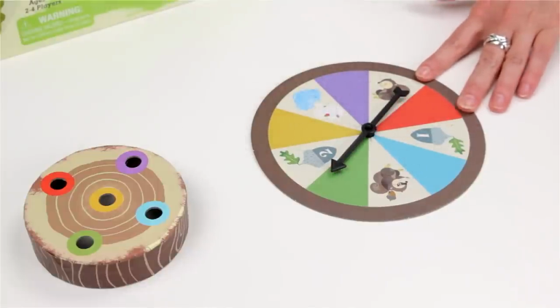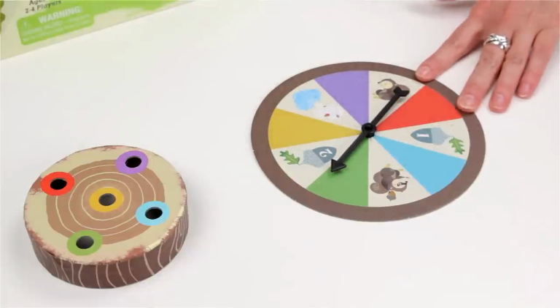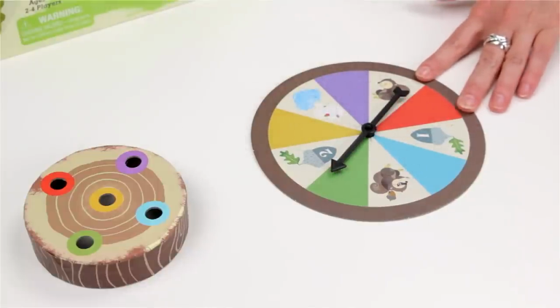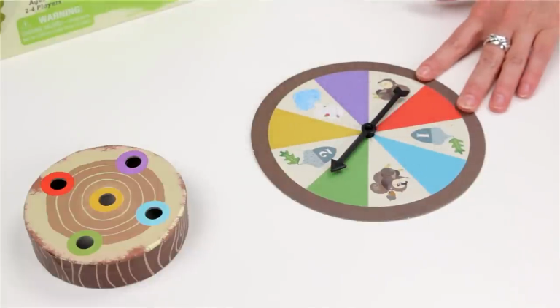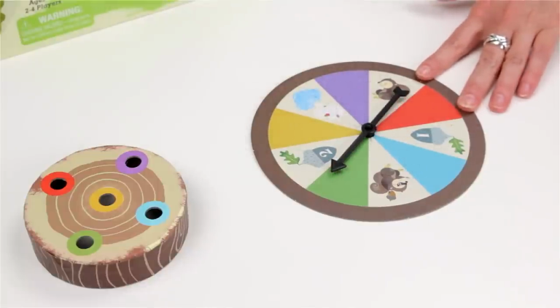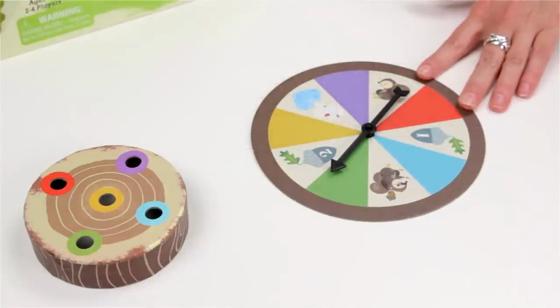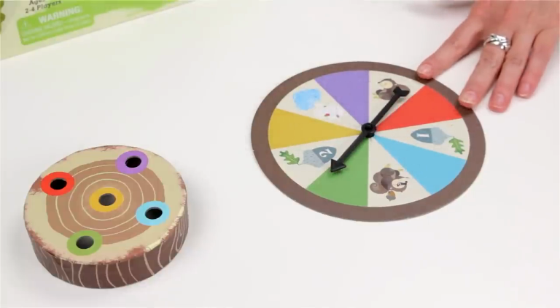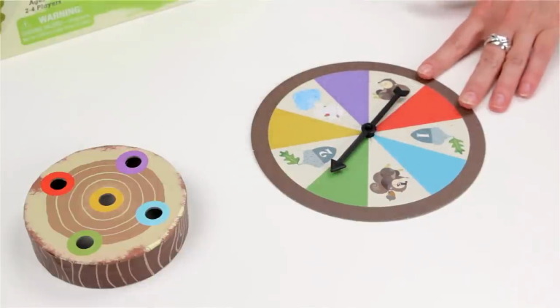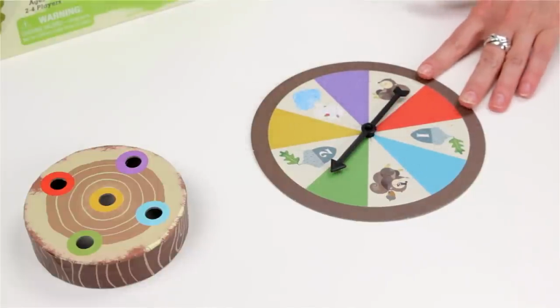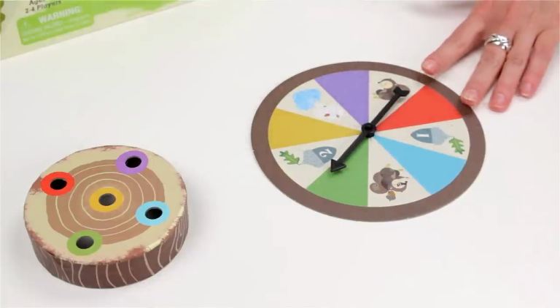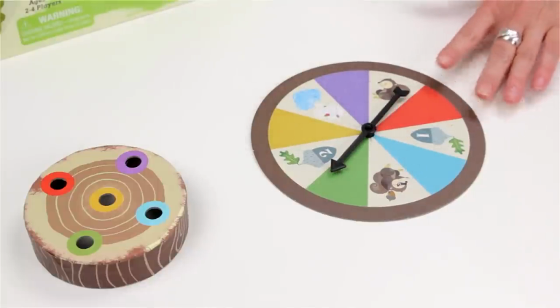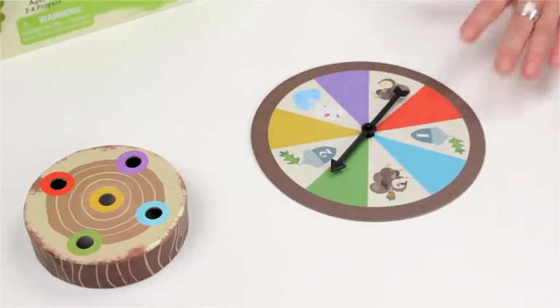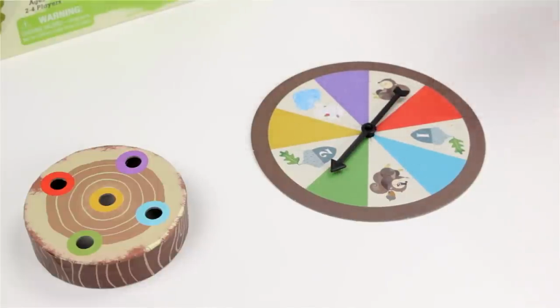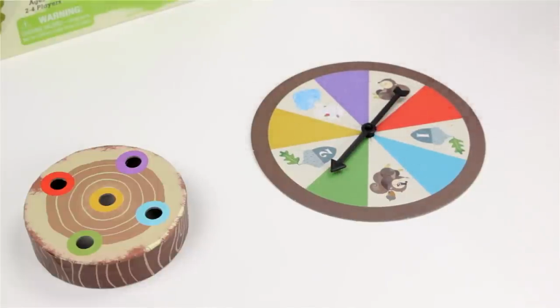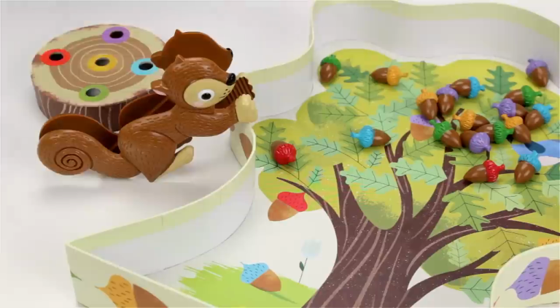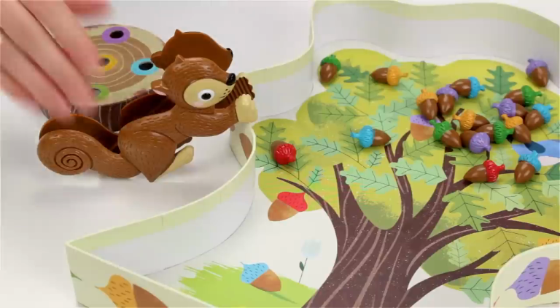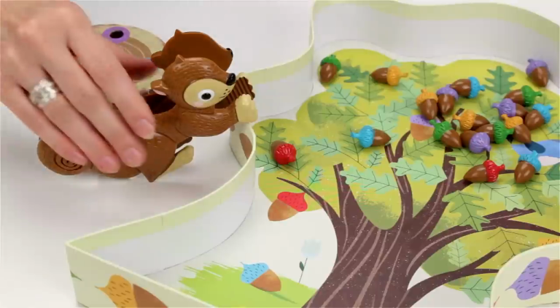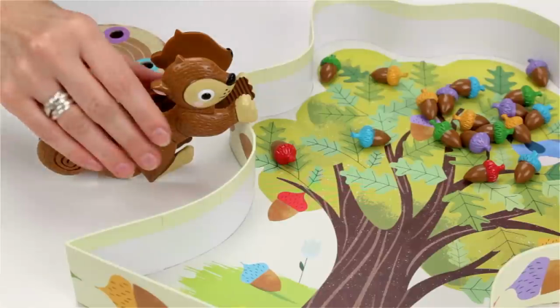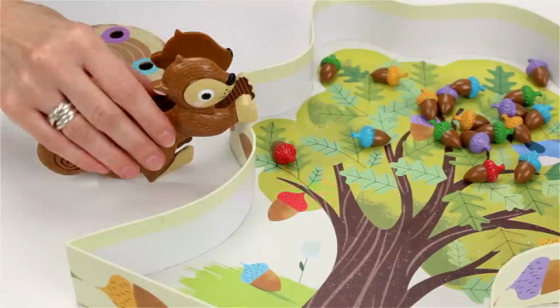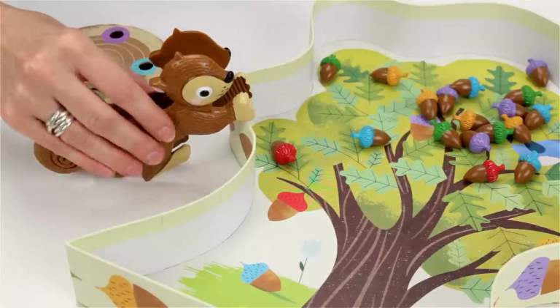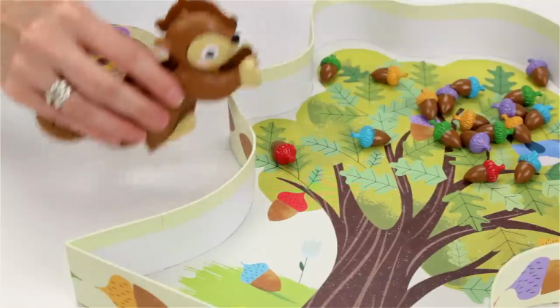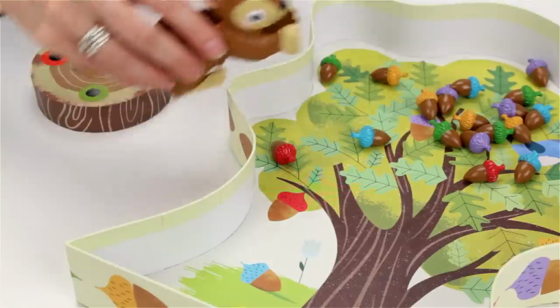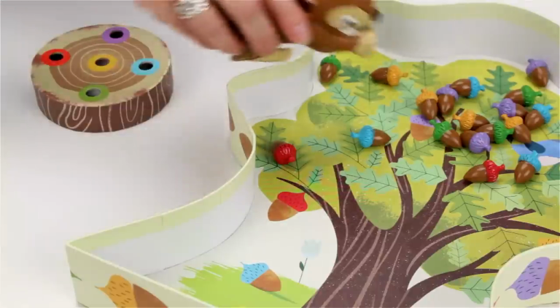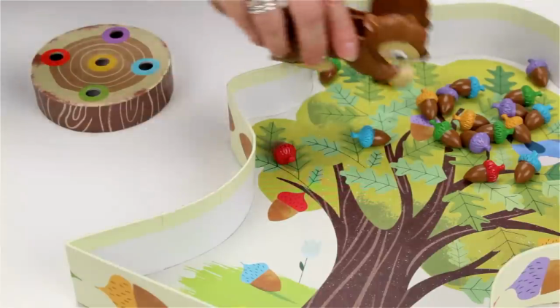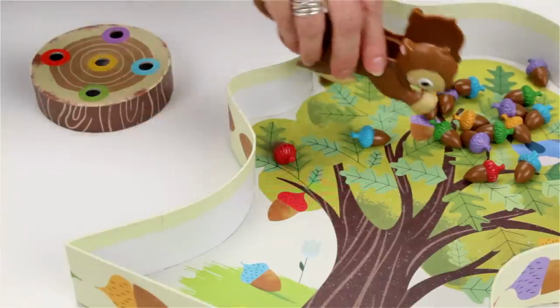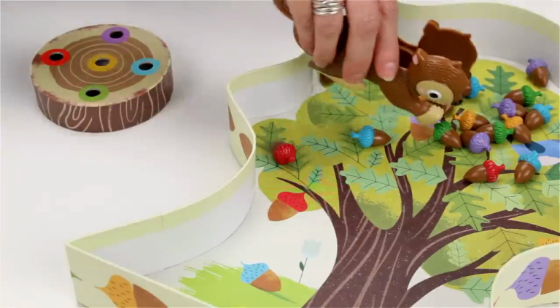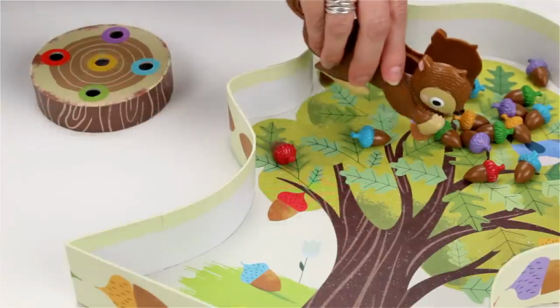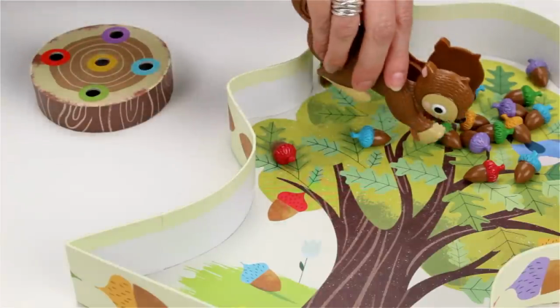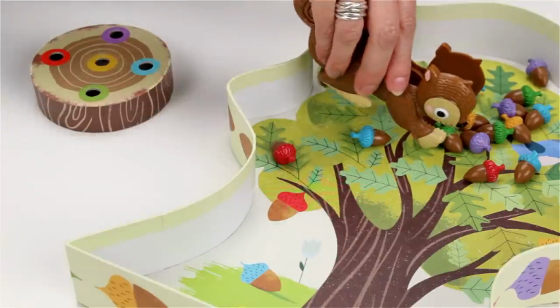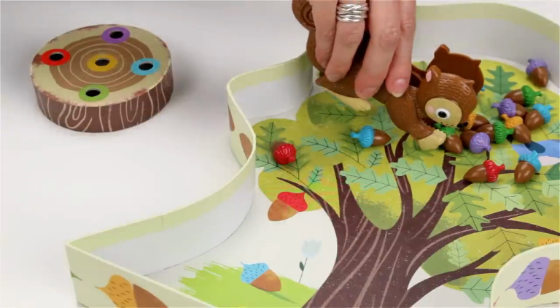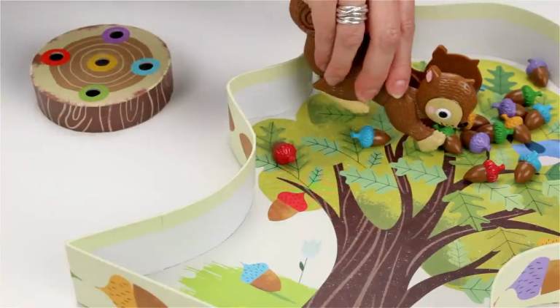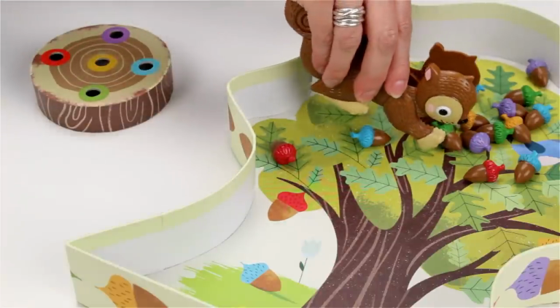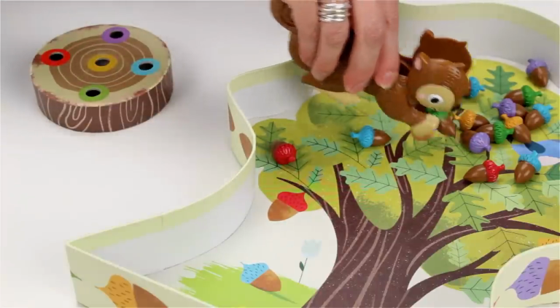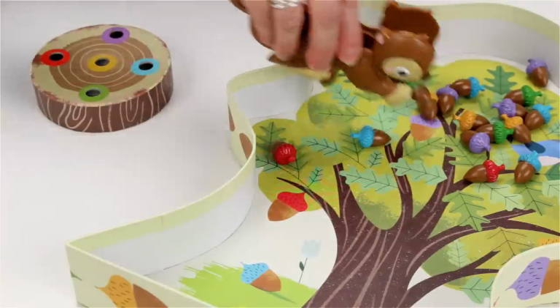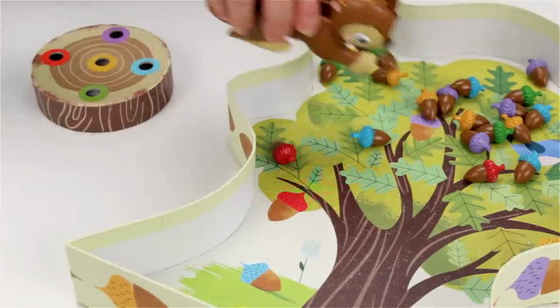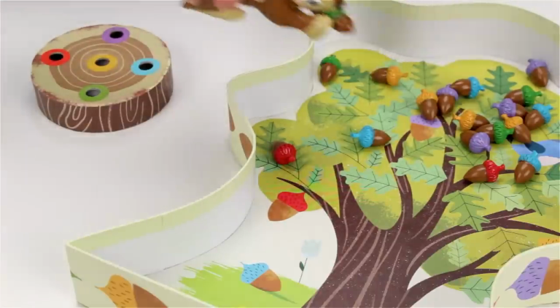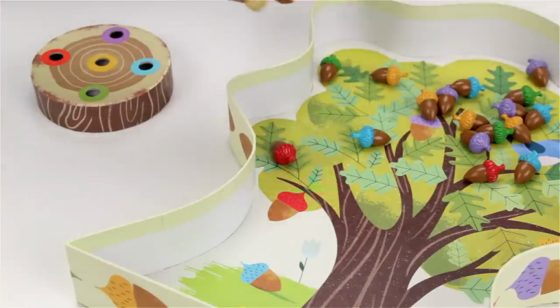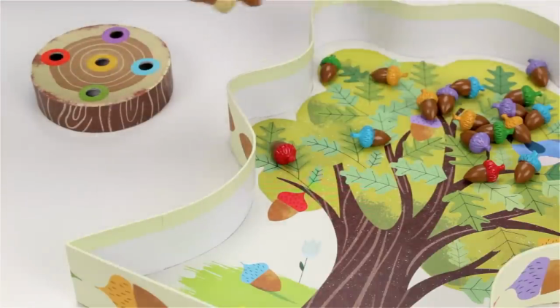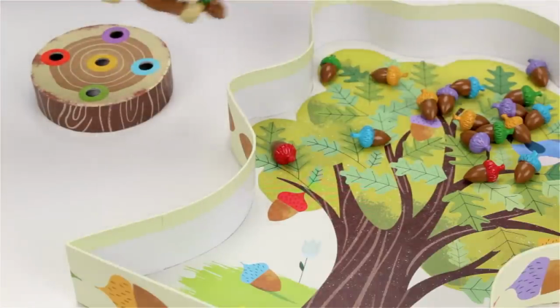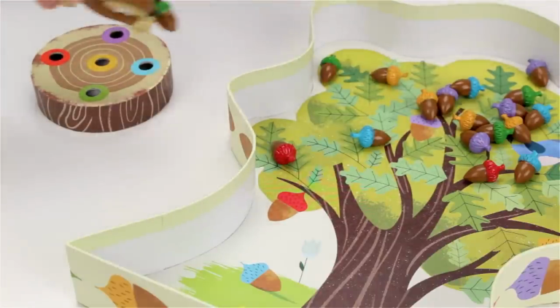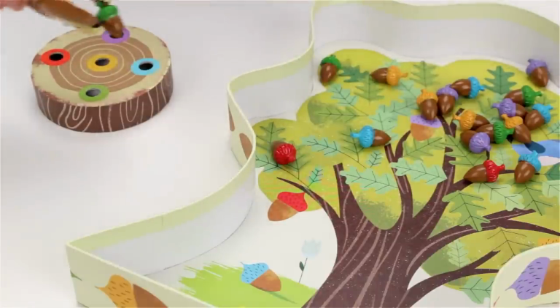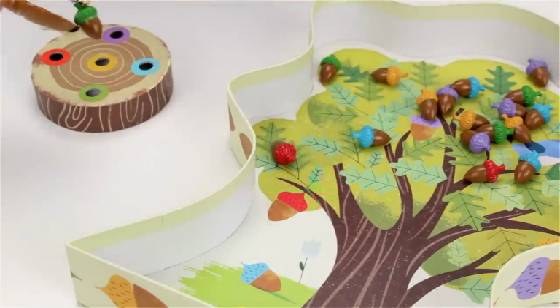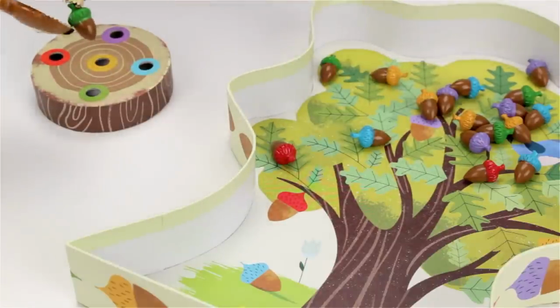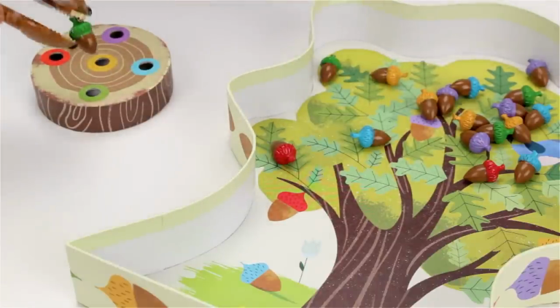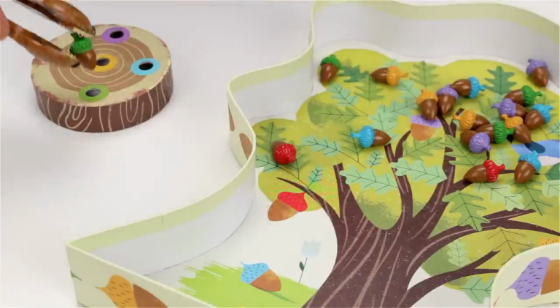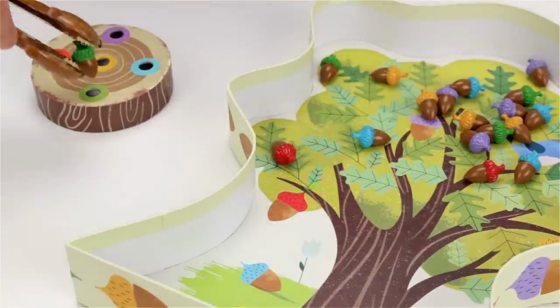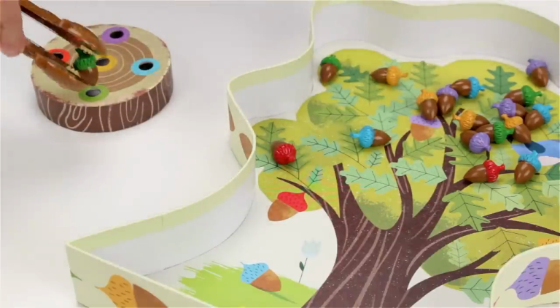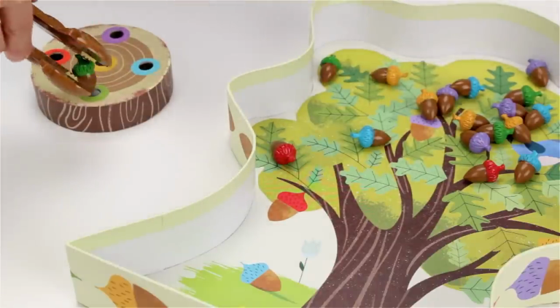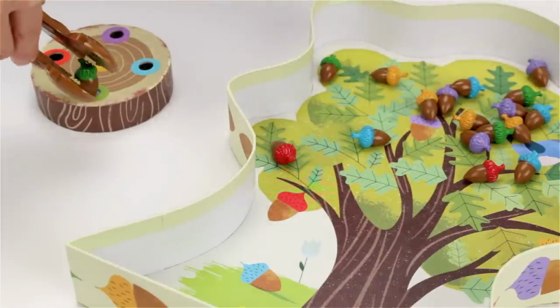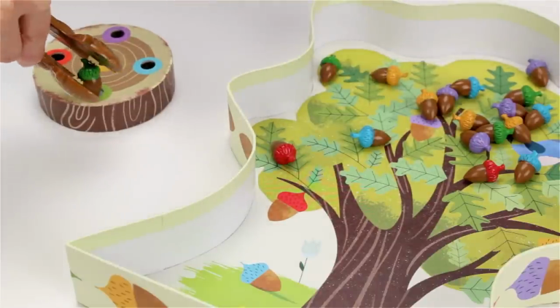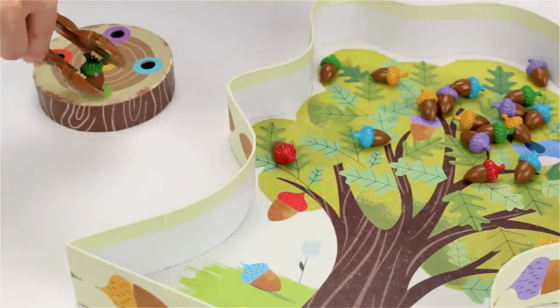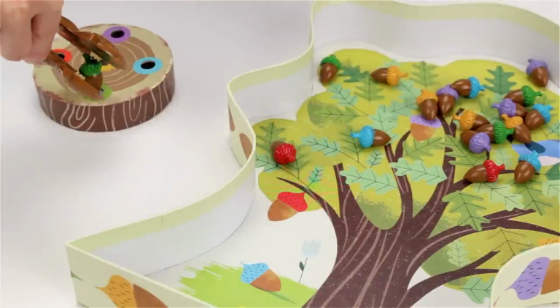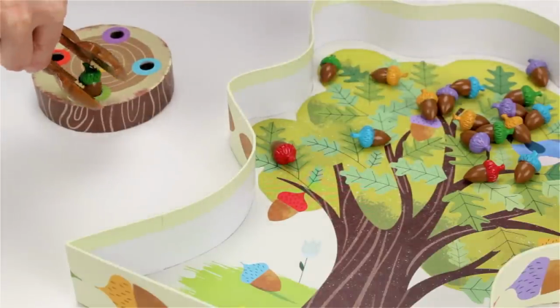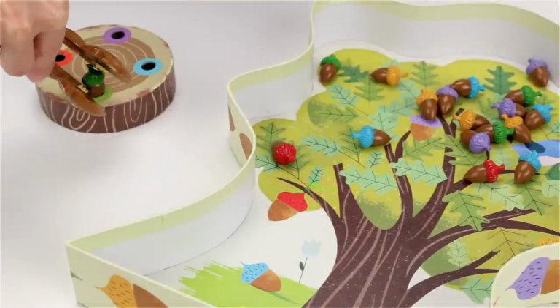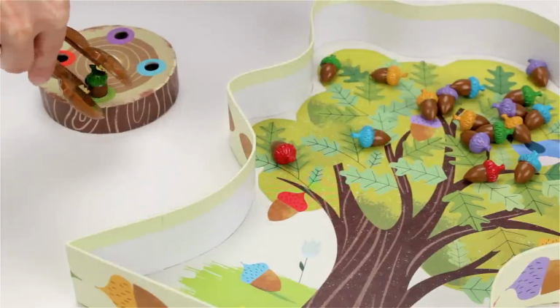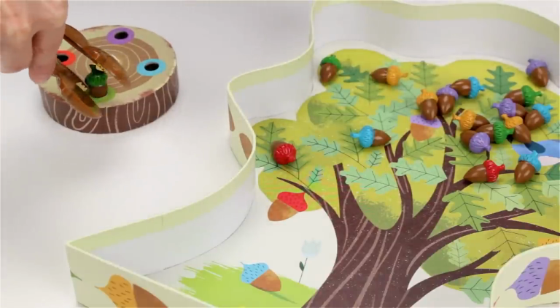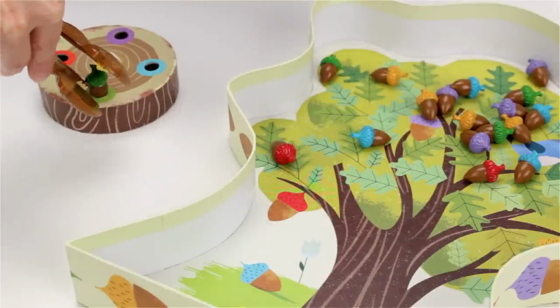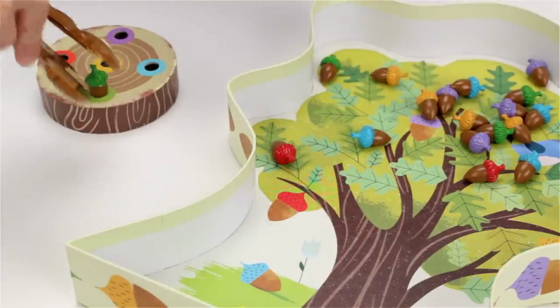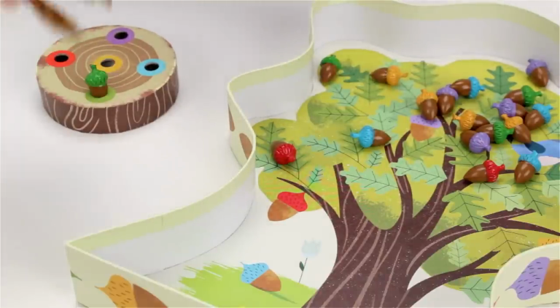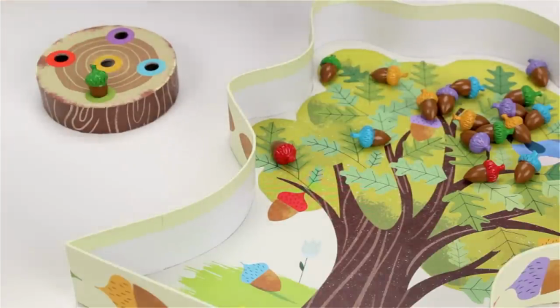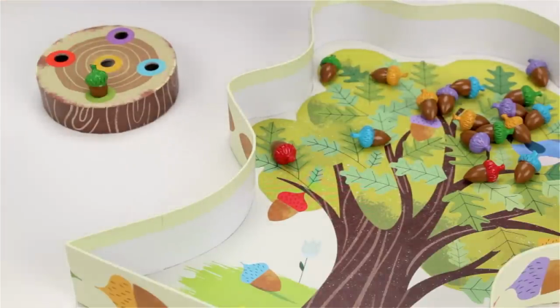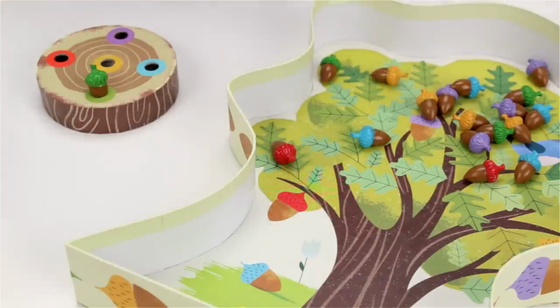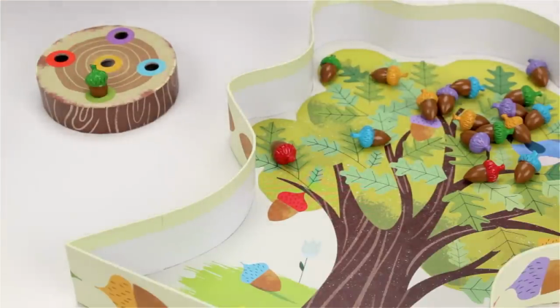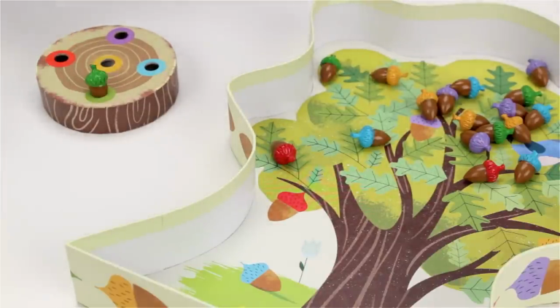If the spinner stops on a color, use the squirrel squeezers to grab a matching acorn and place it in the matching hole in your log.